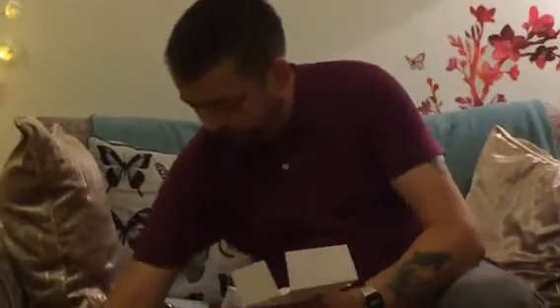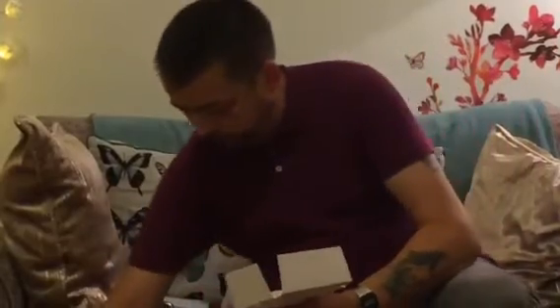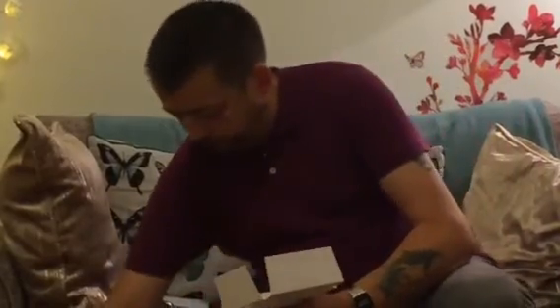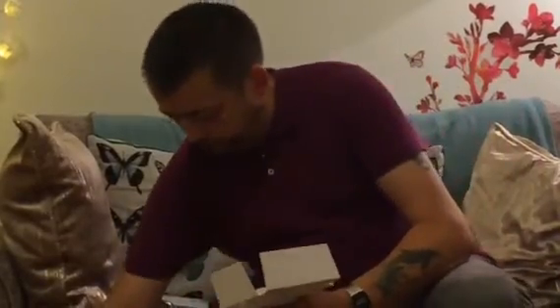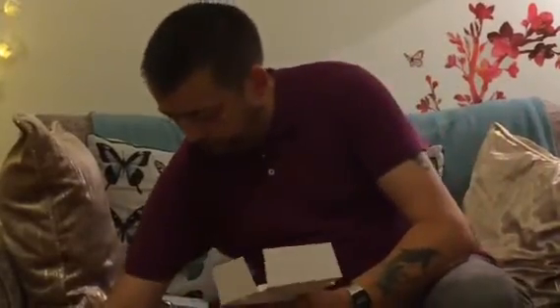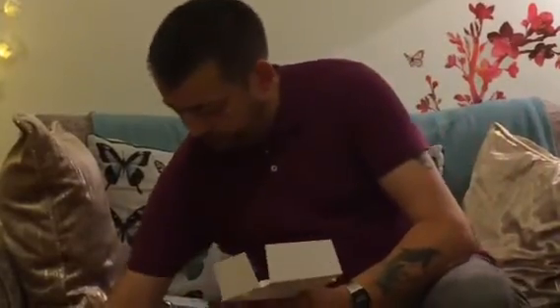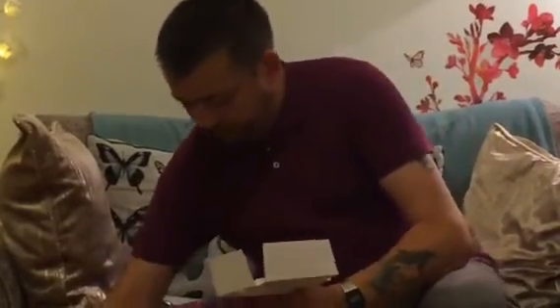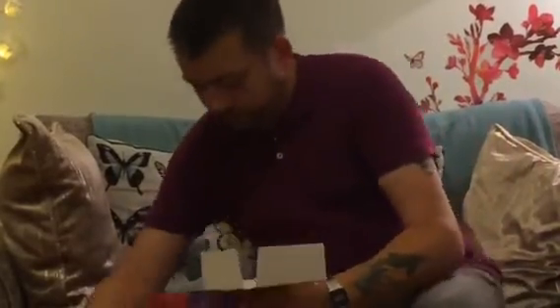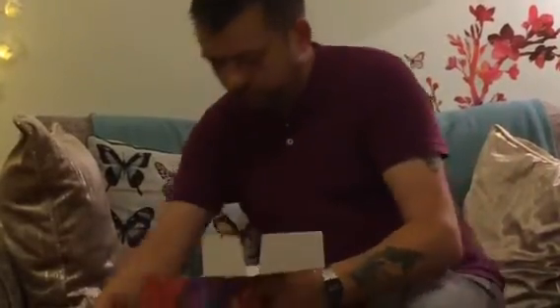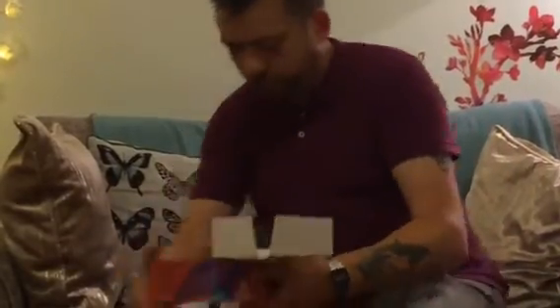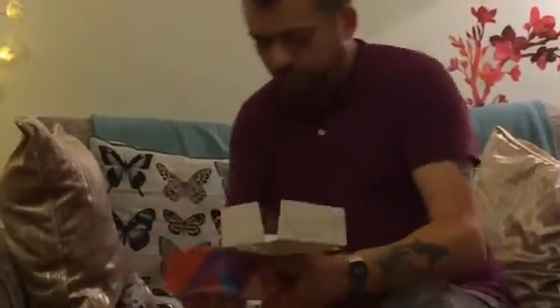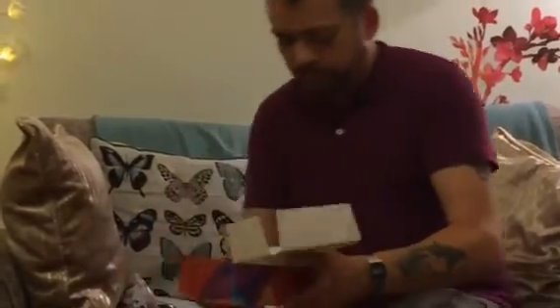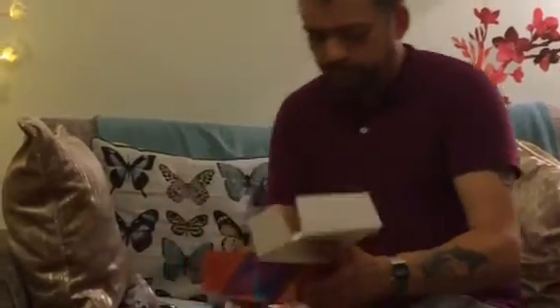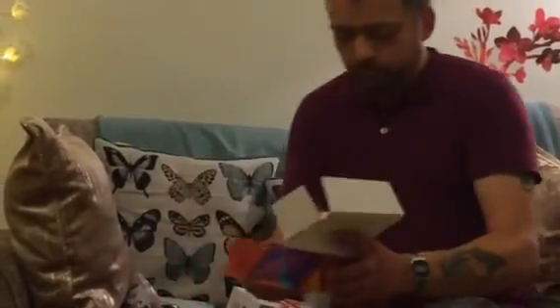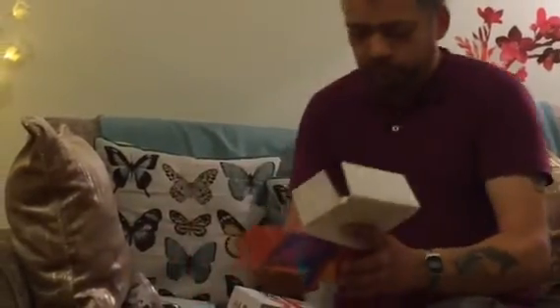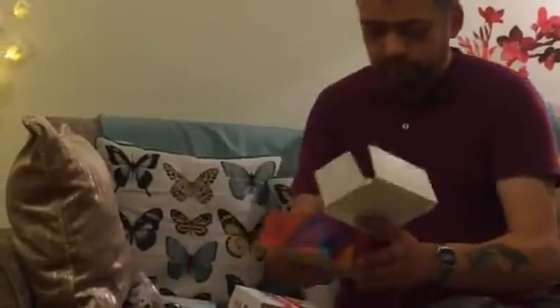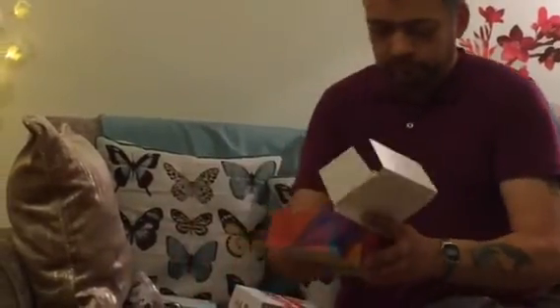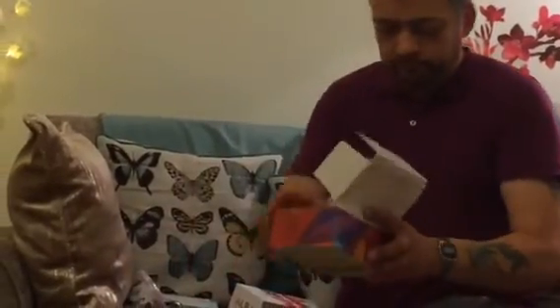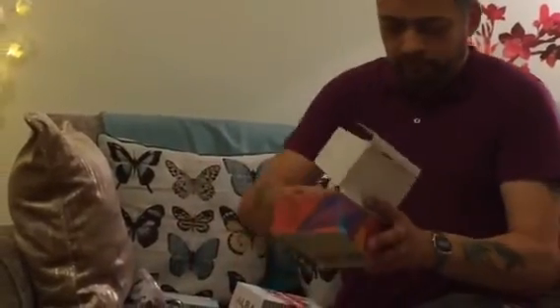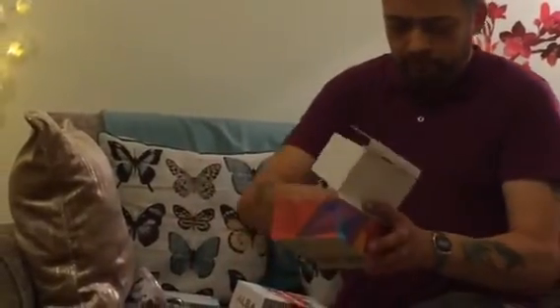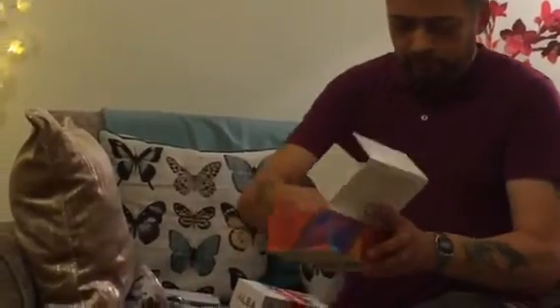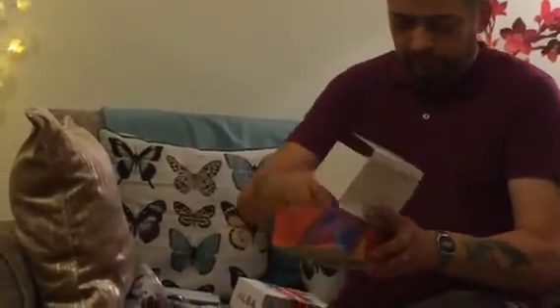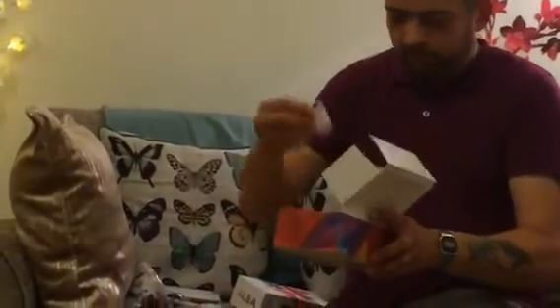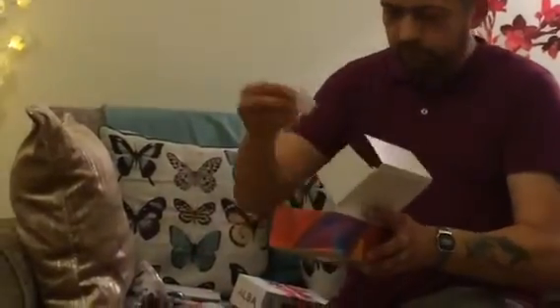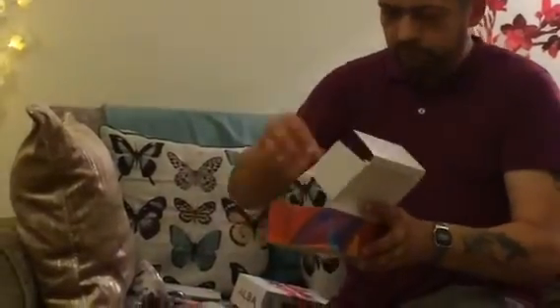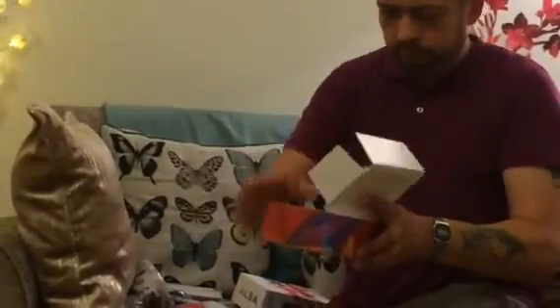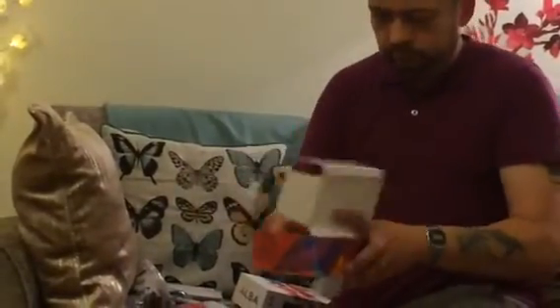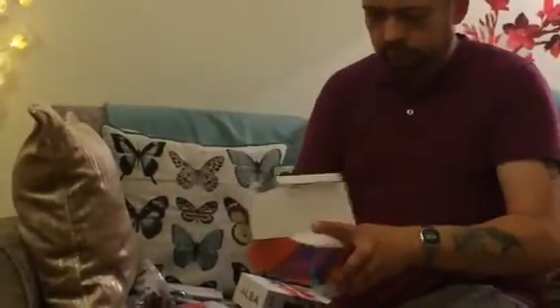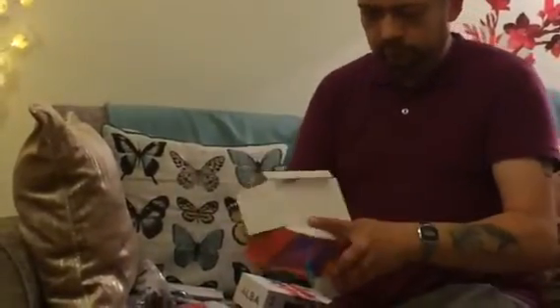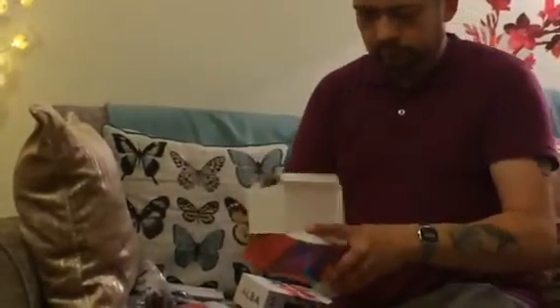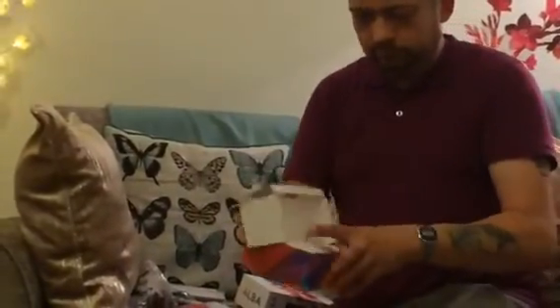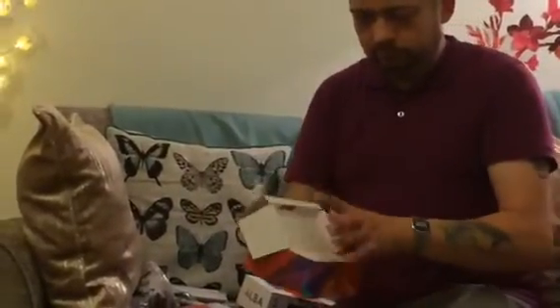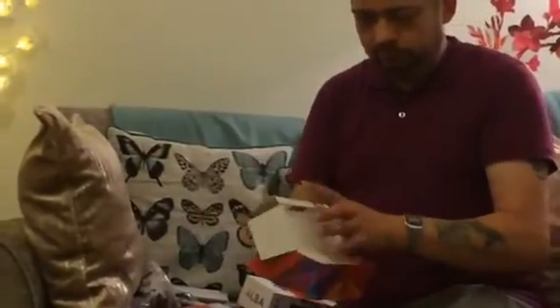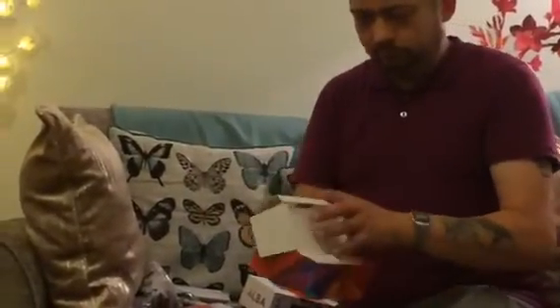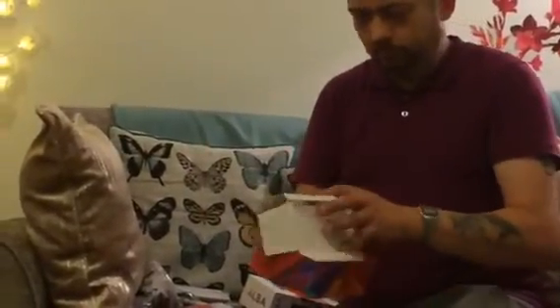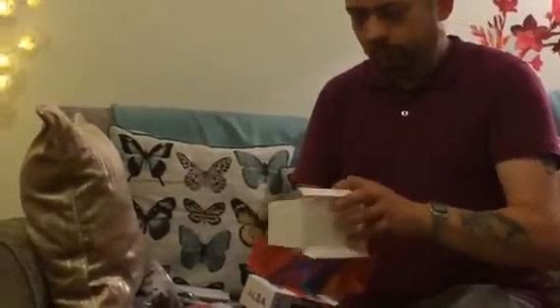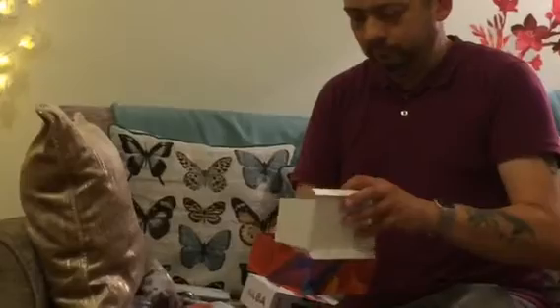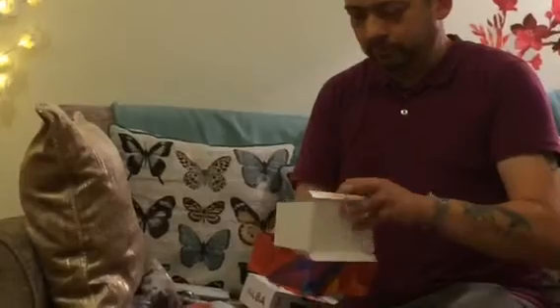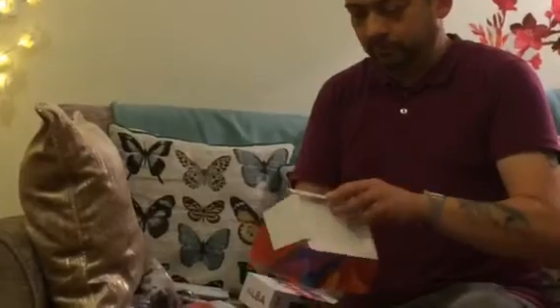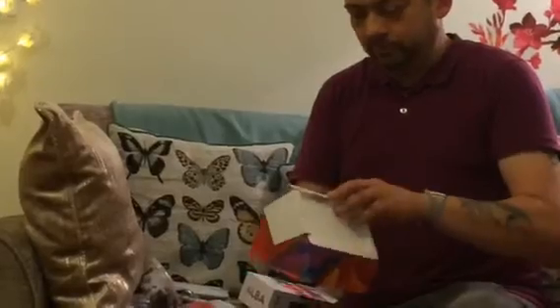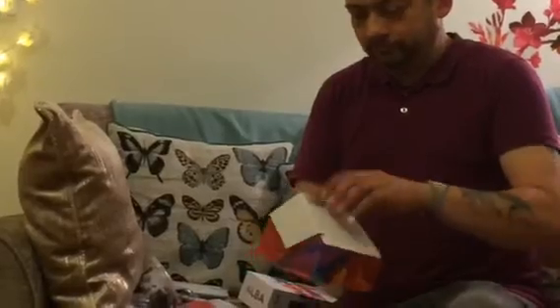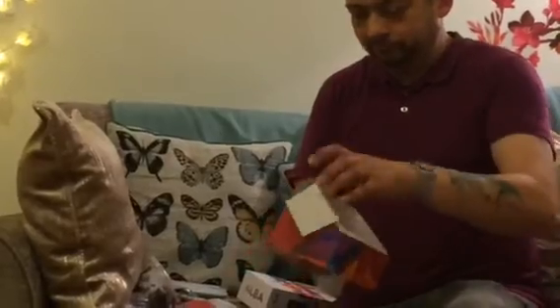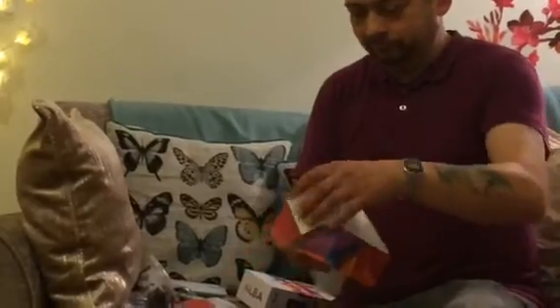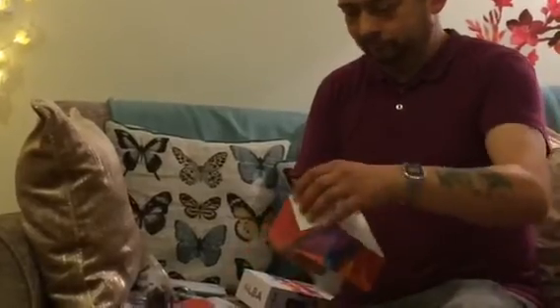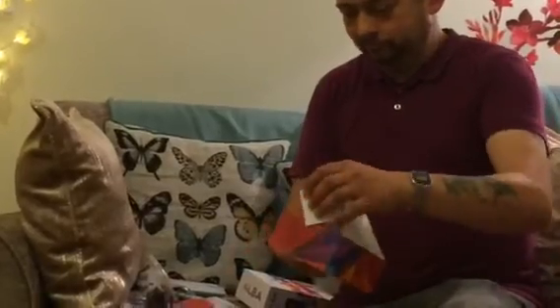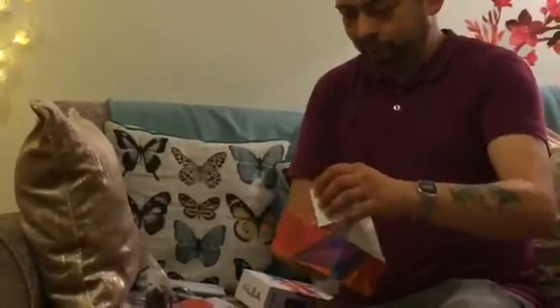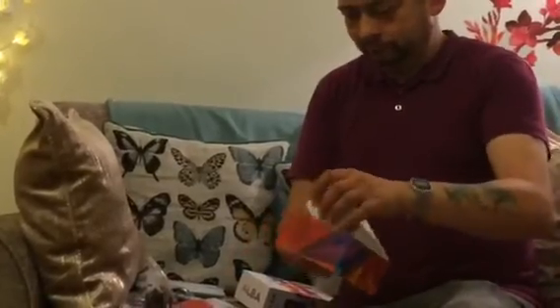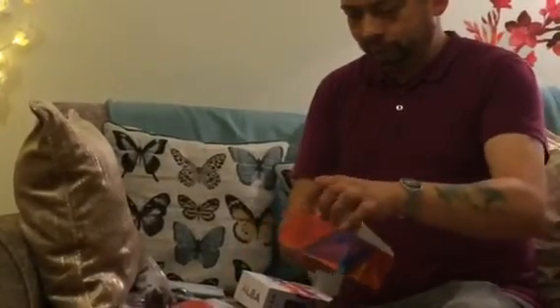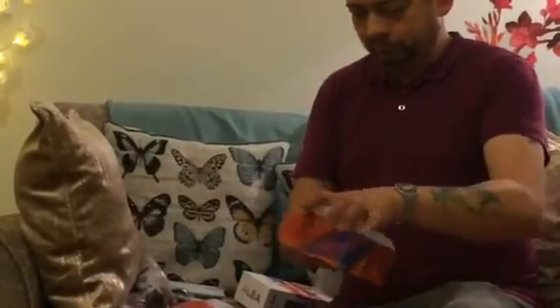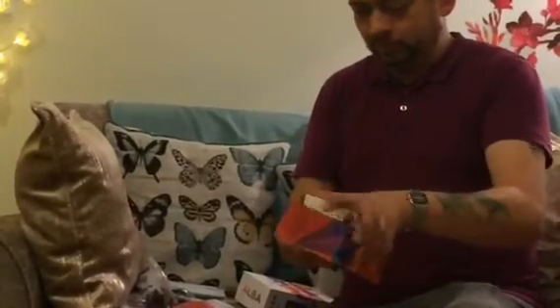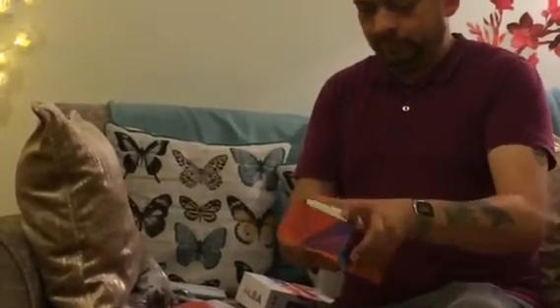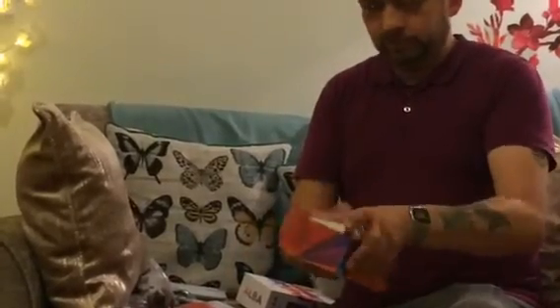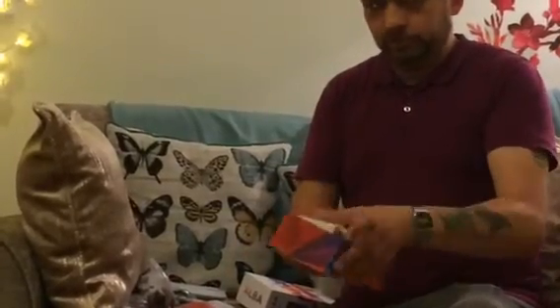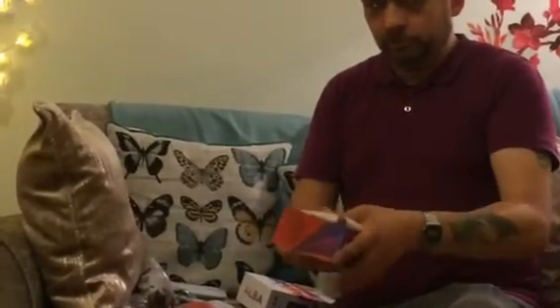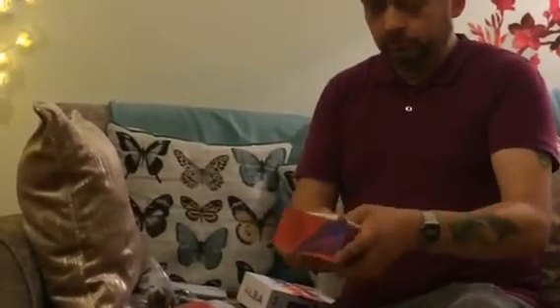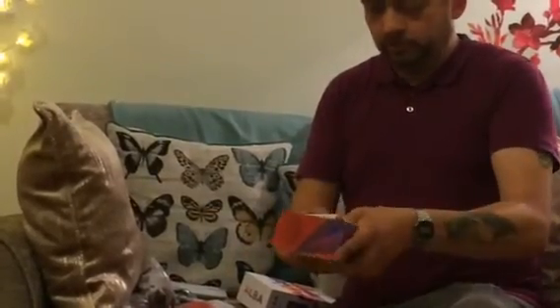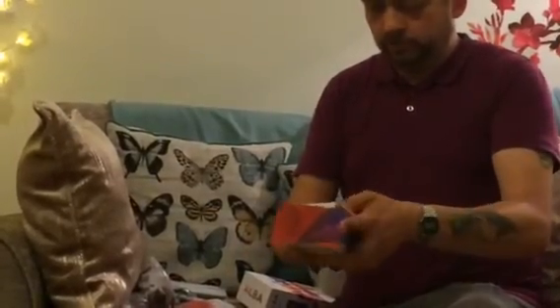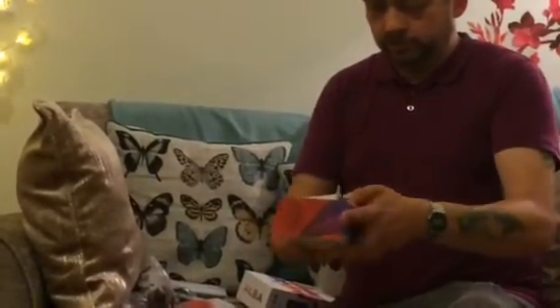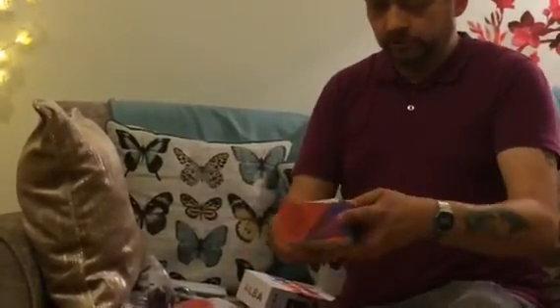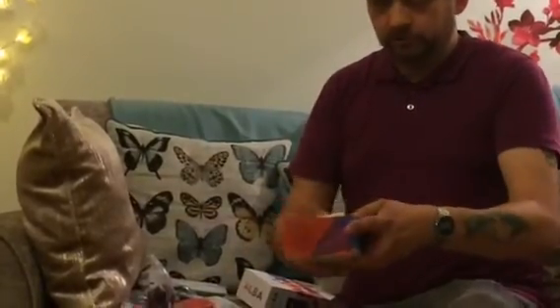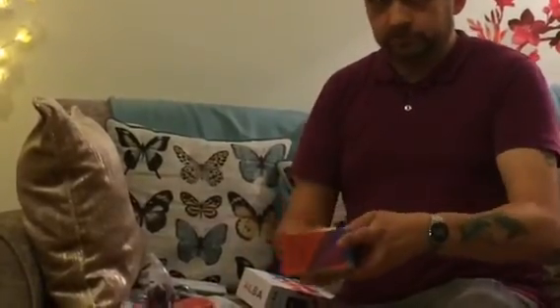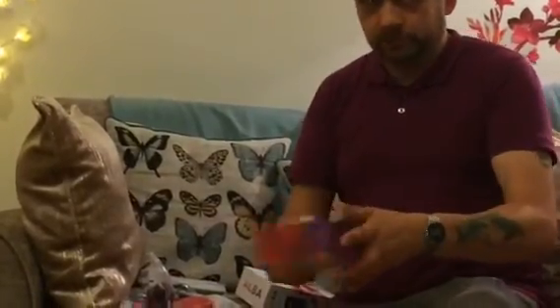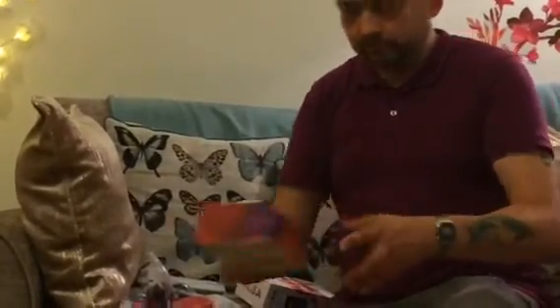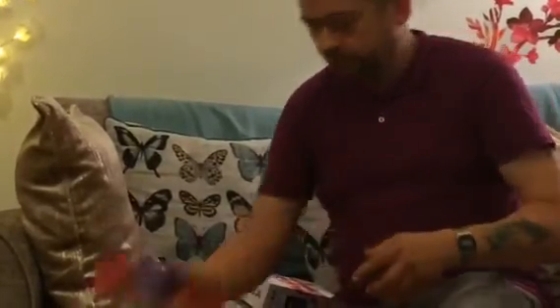And an instruction manual — if you need an instruction manual for a mobile phone... well, I don't know. Go back to school. Or college. Or something.